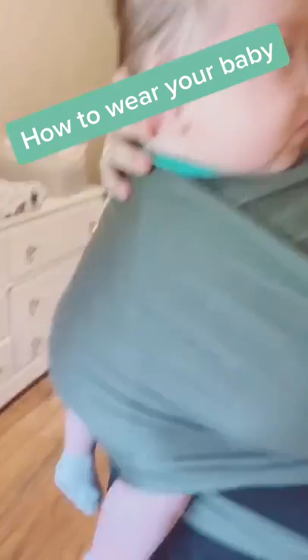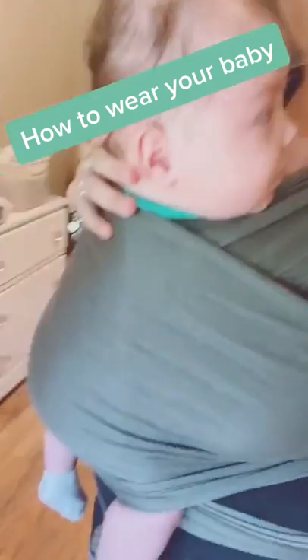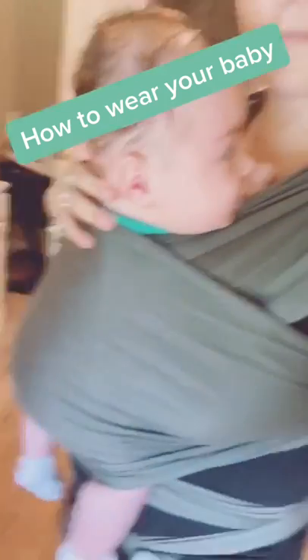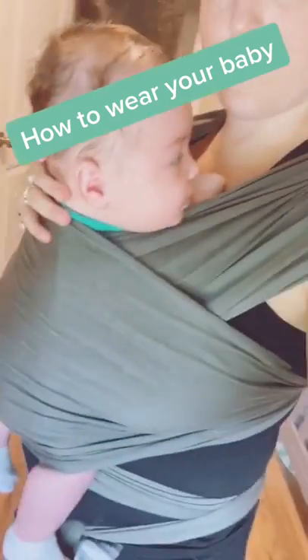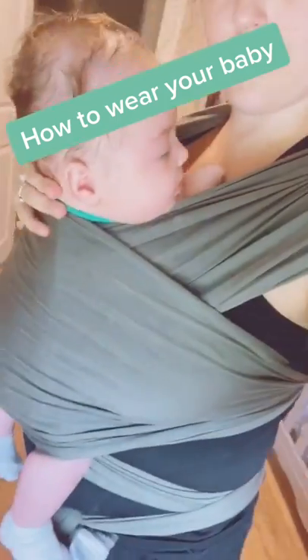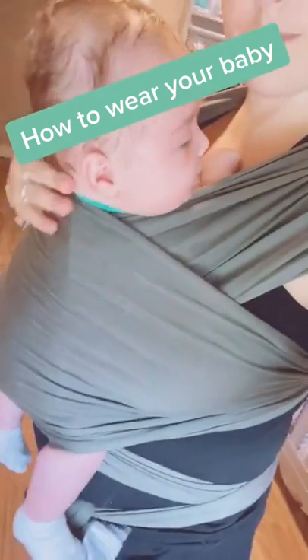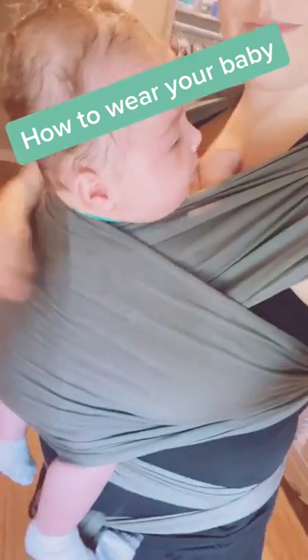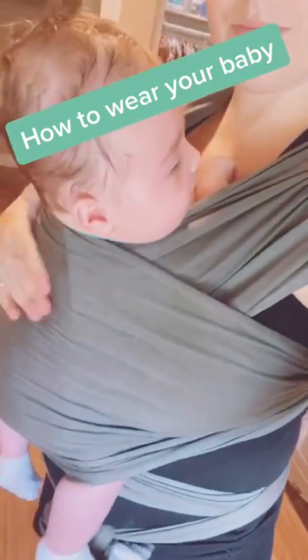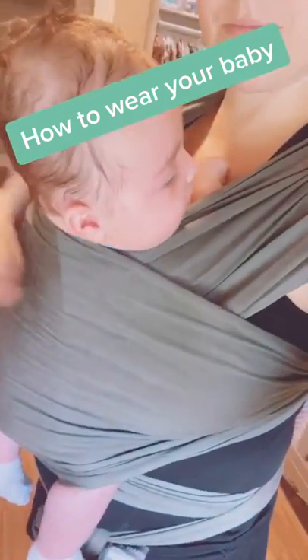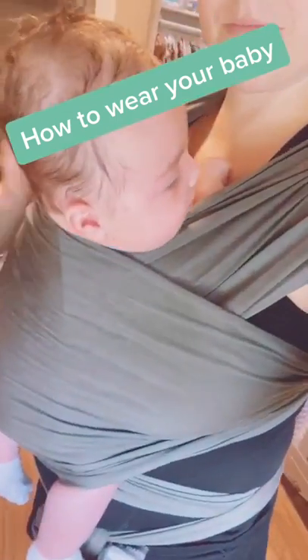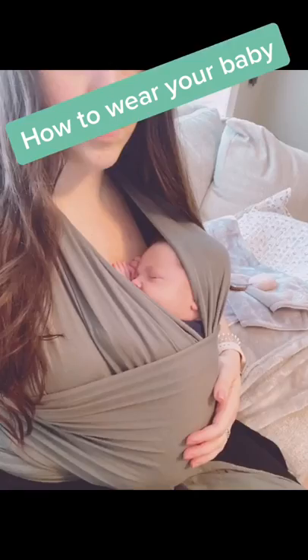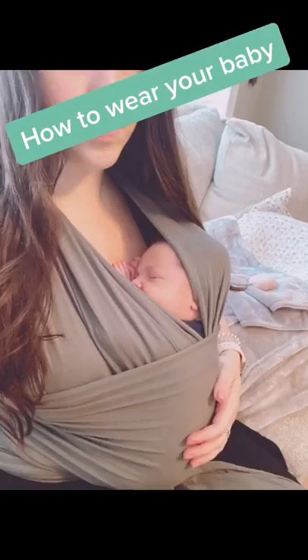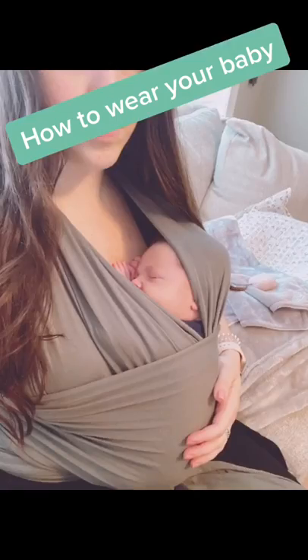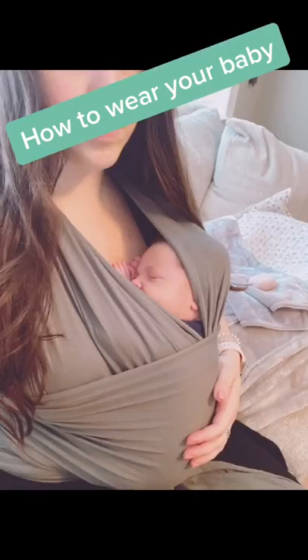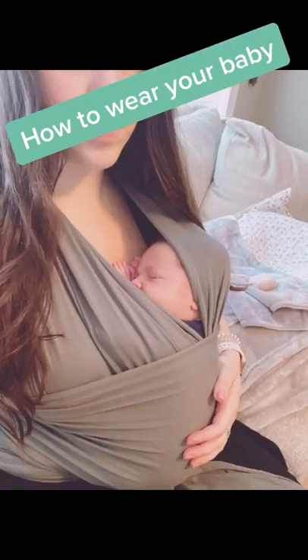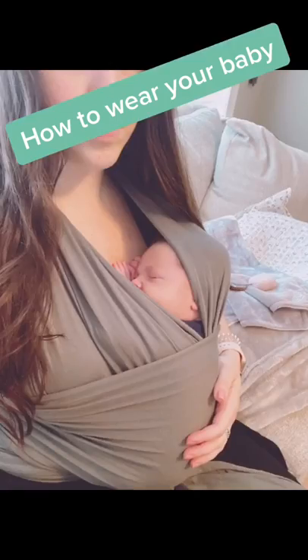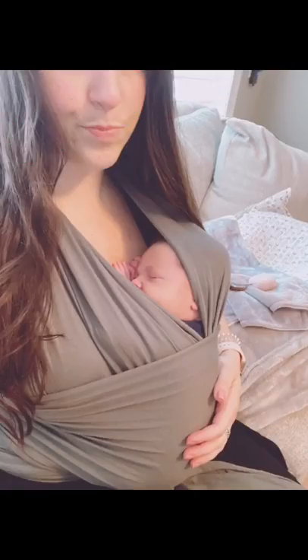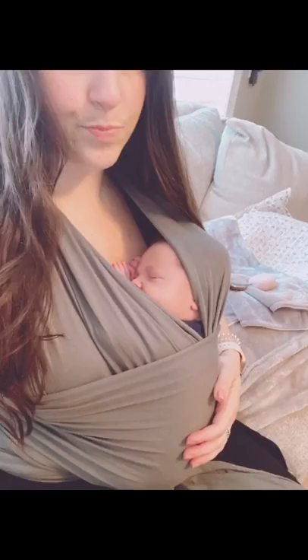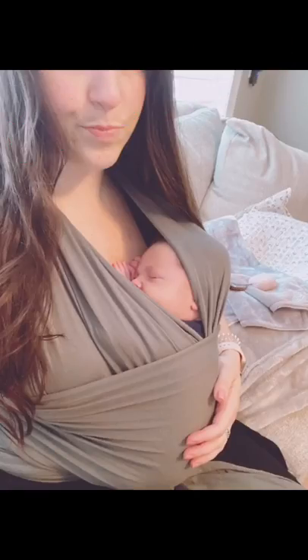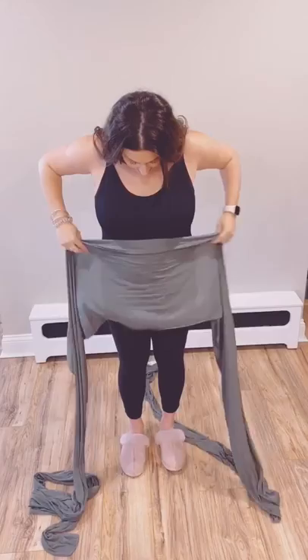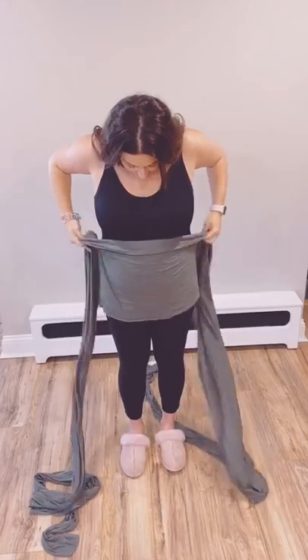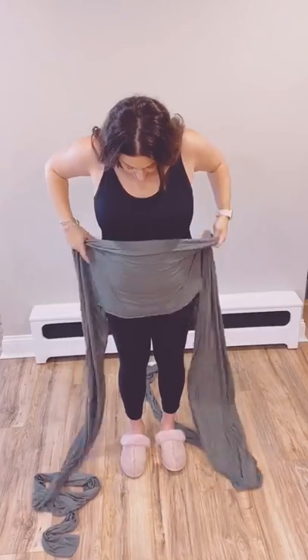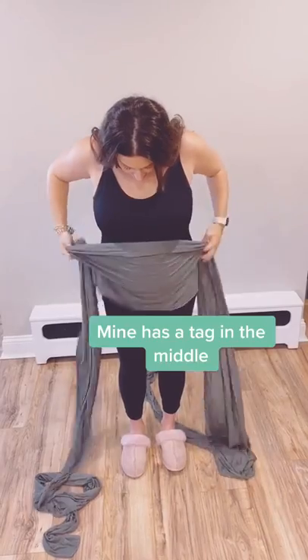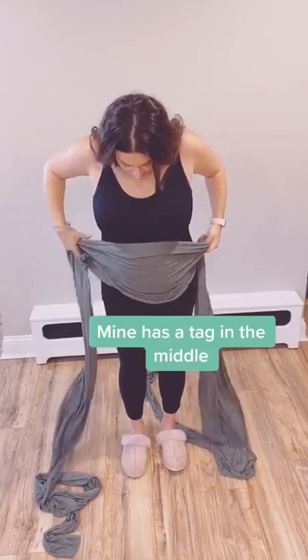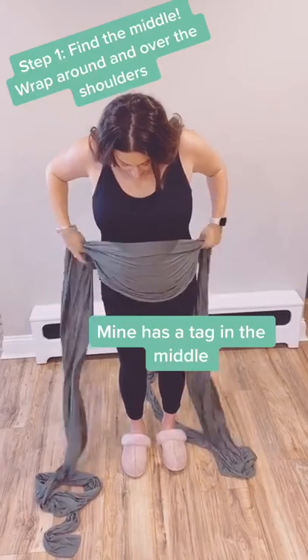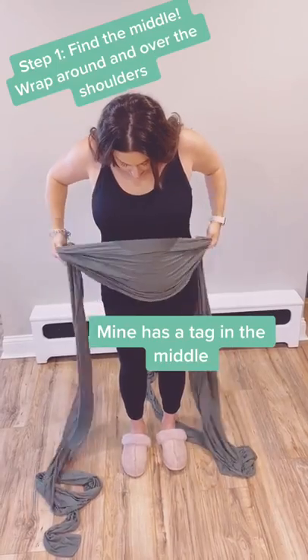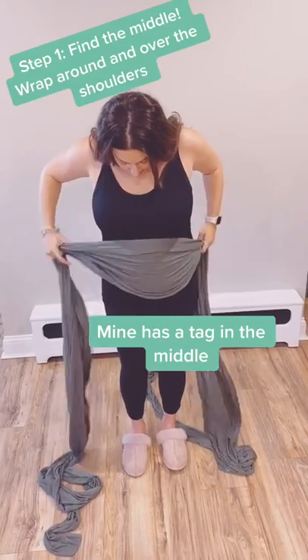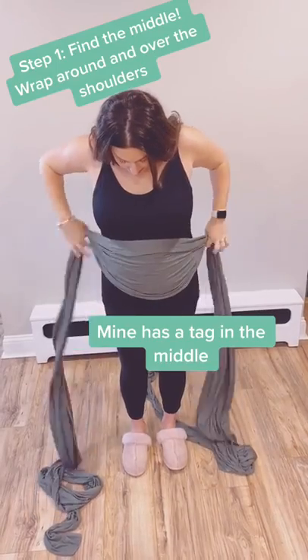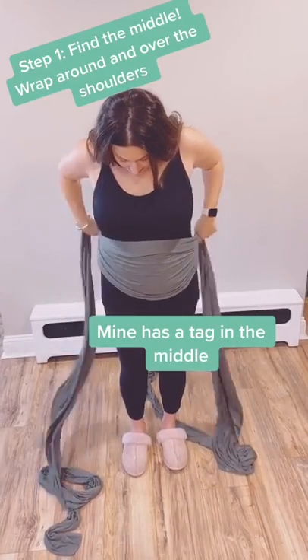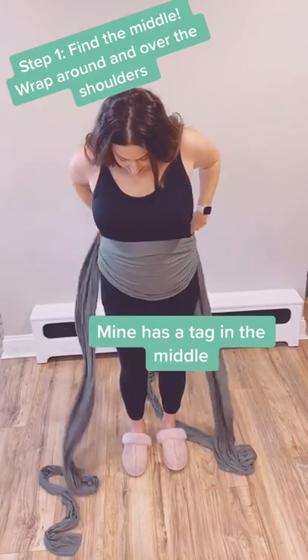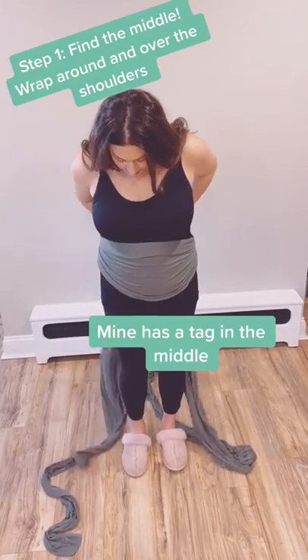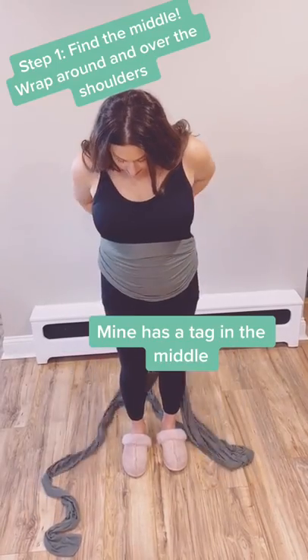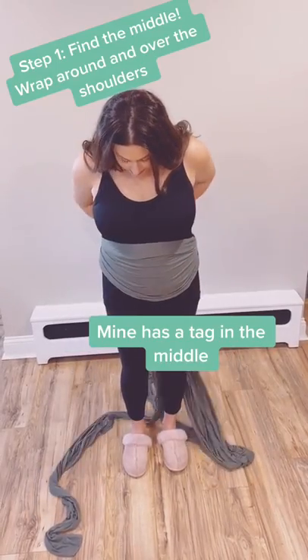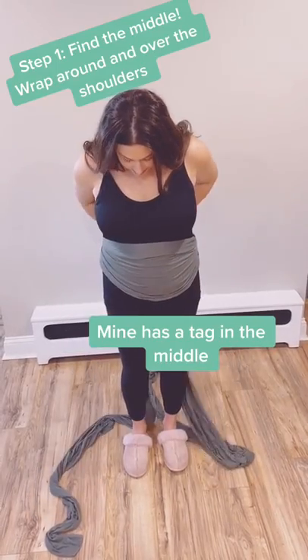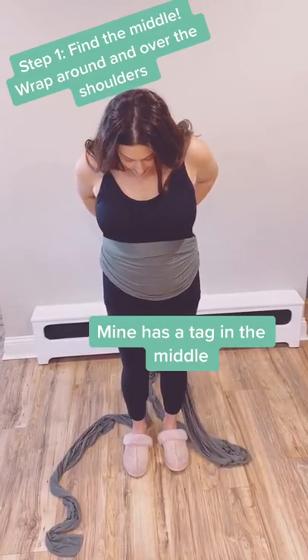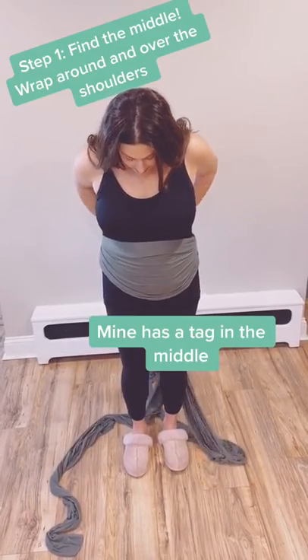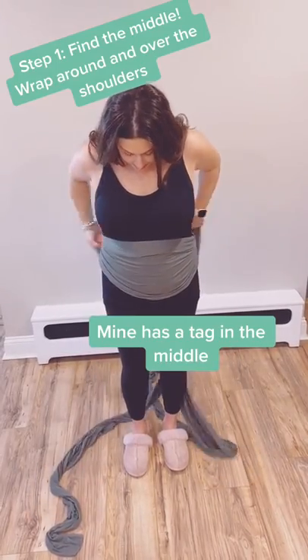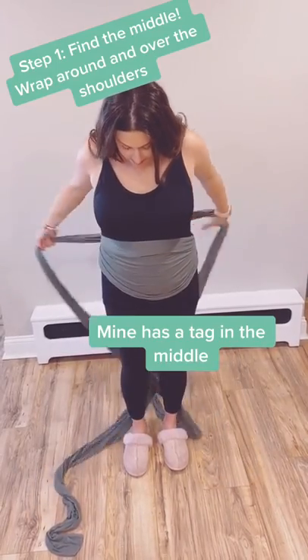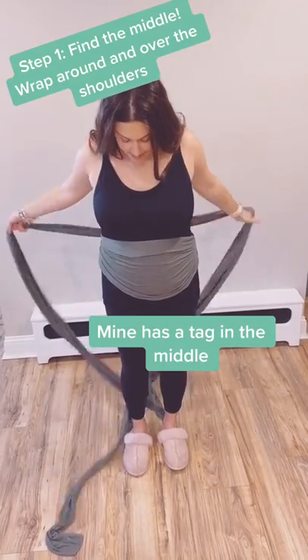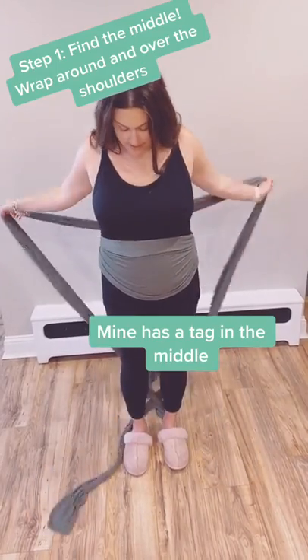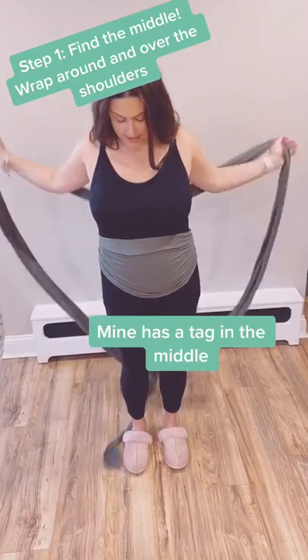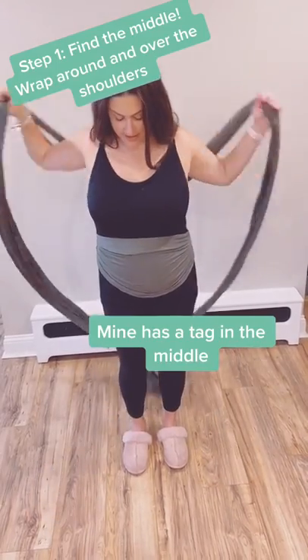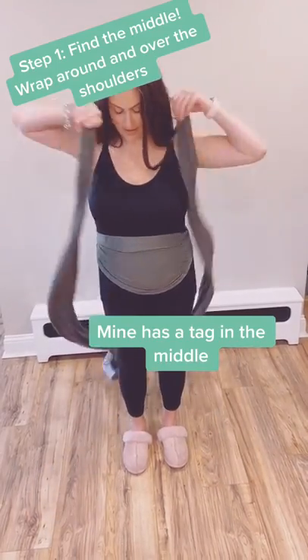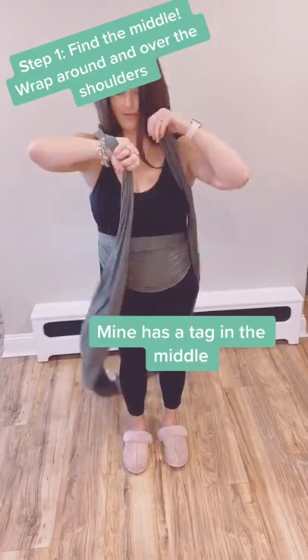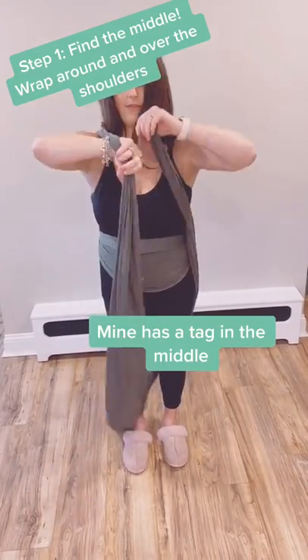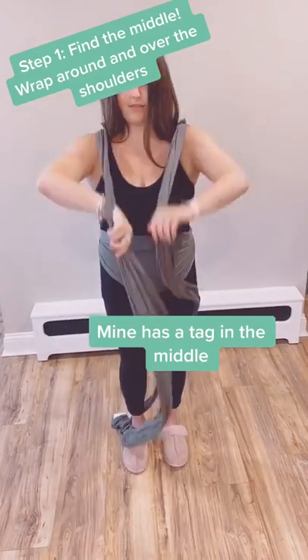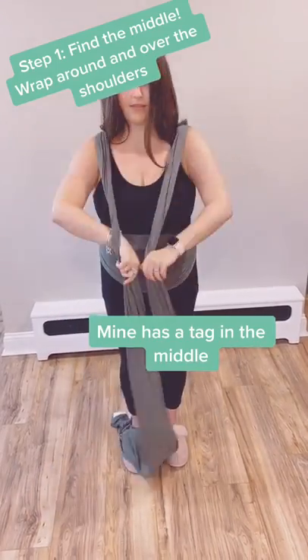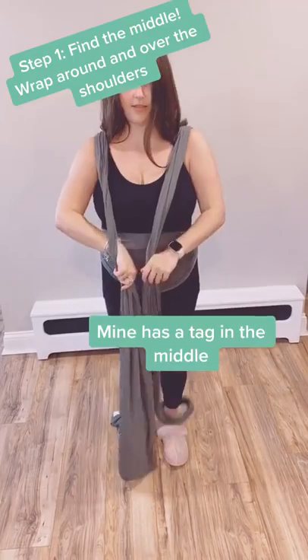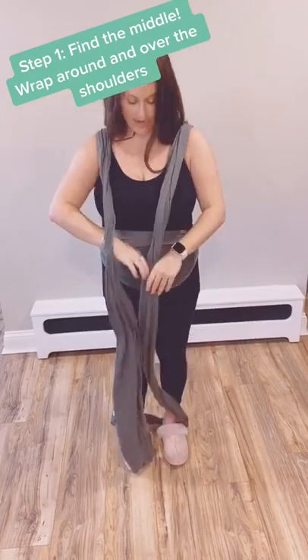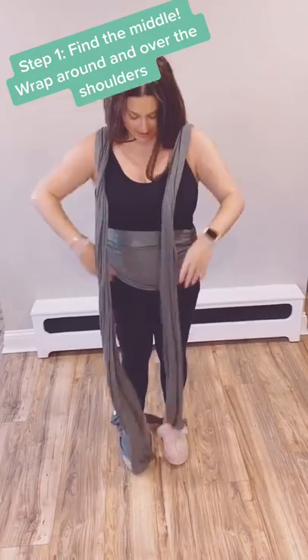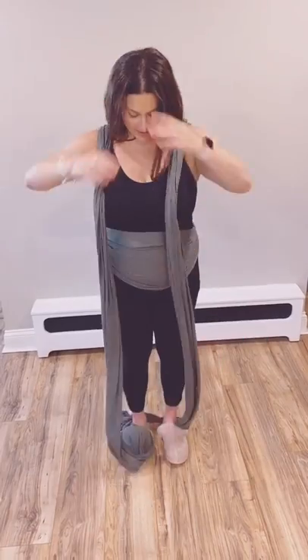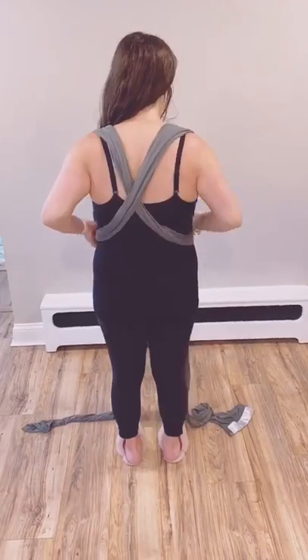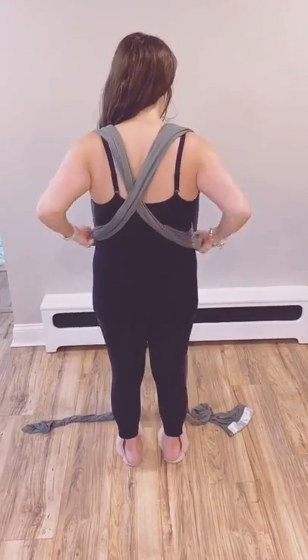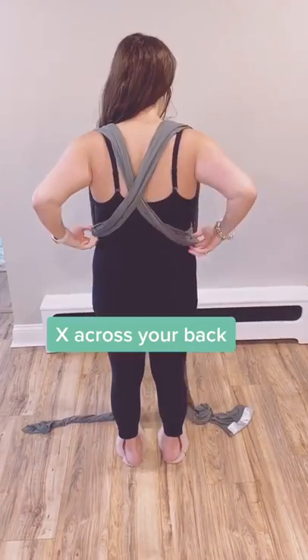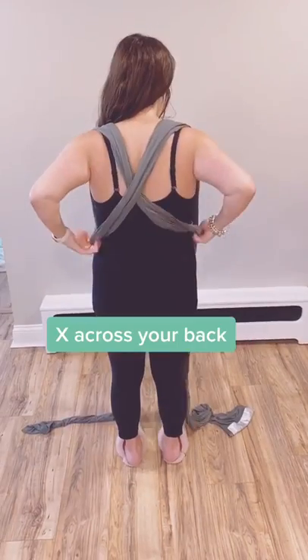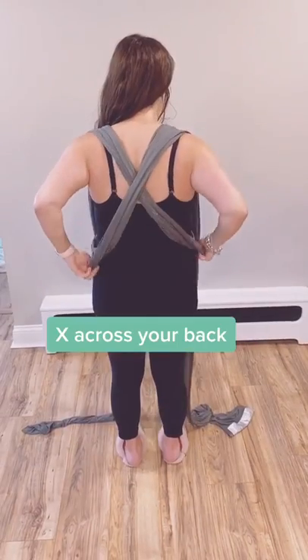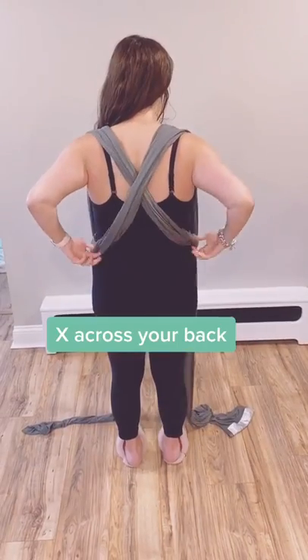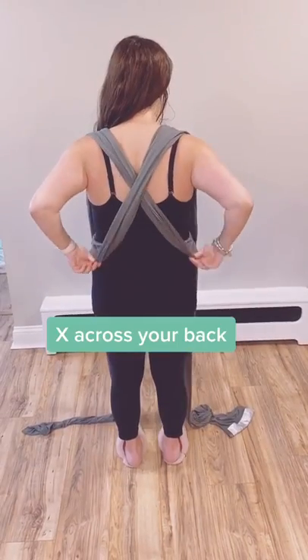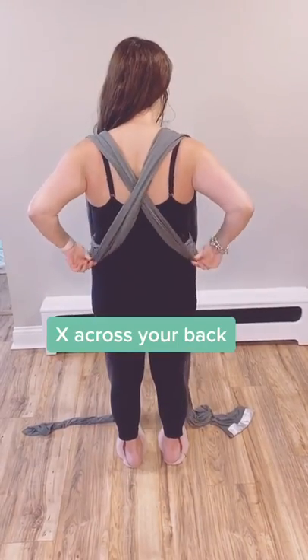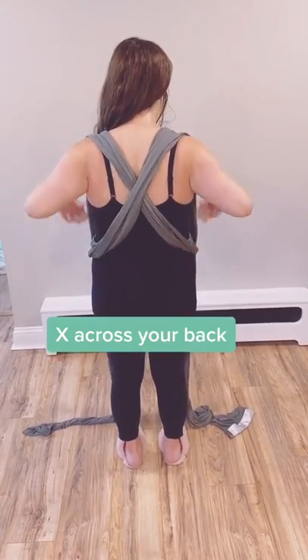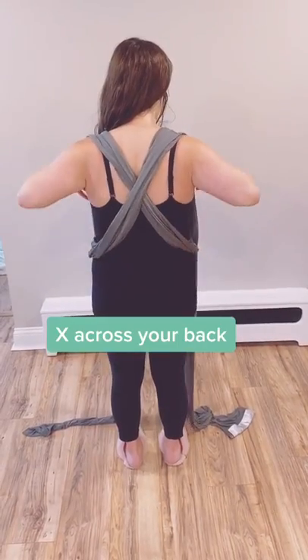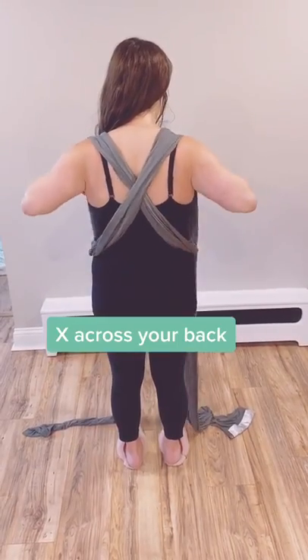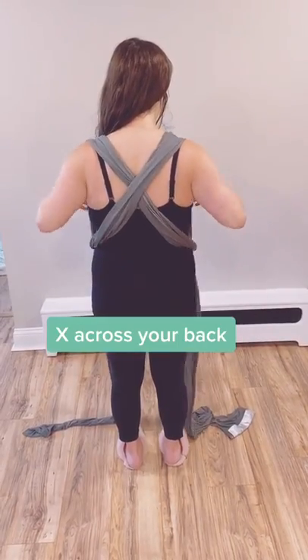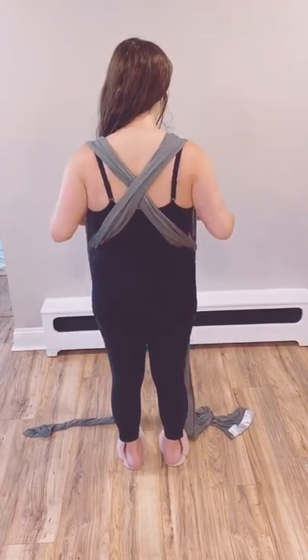How to tie a fabric baby carrier. Find the middle of the carrier and tie it across your waist, then drape the two ends over your shoulders.